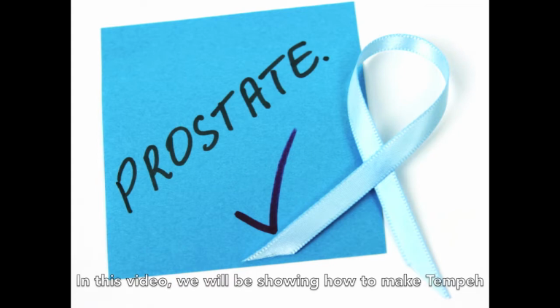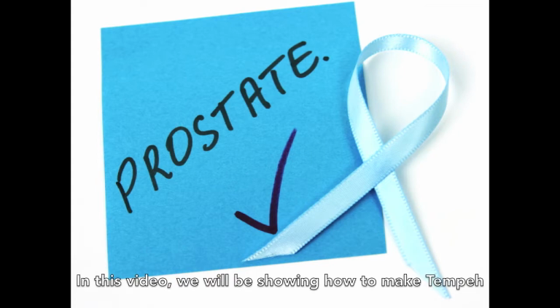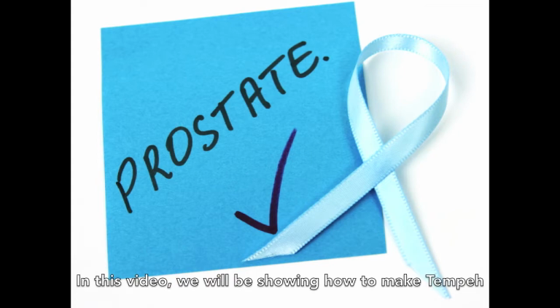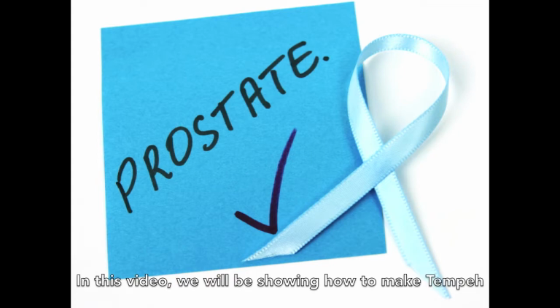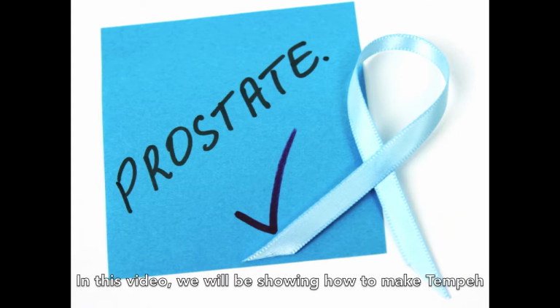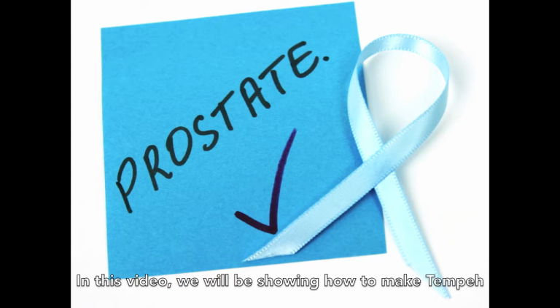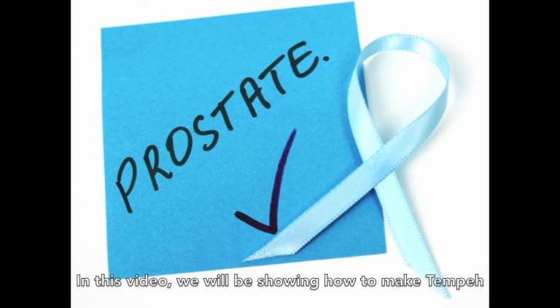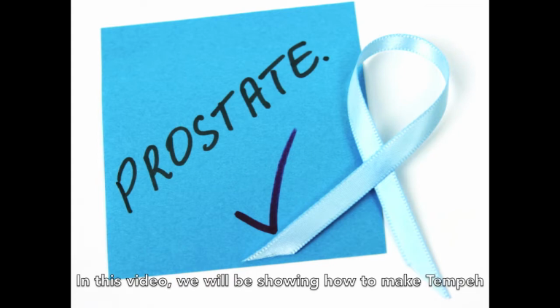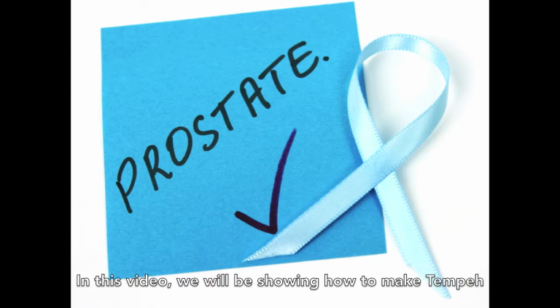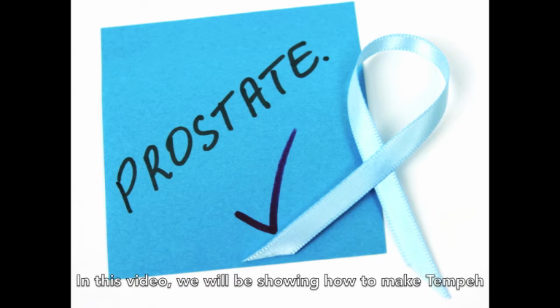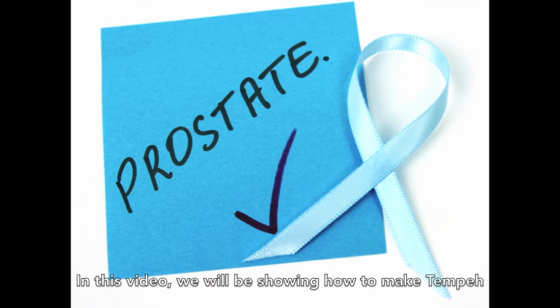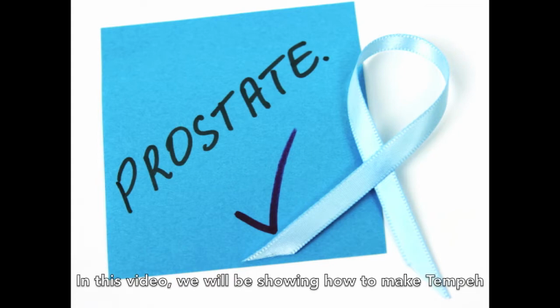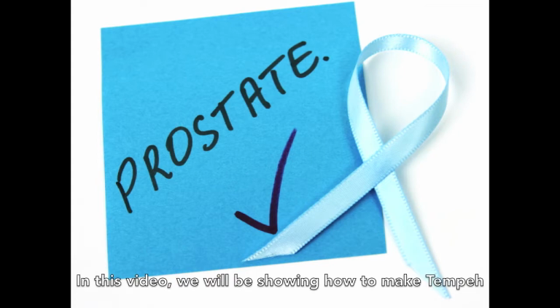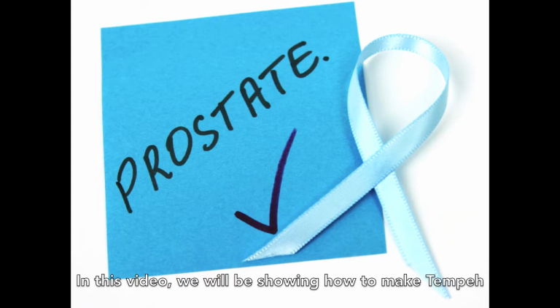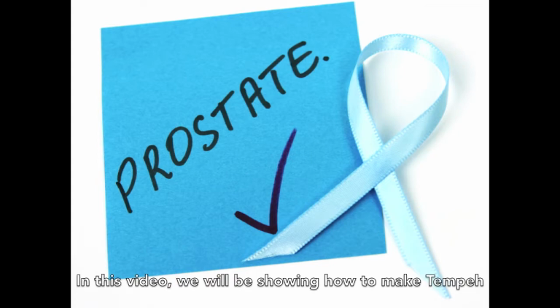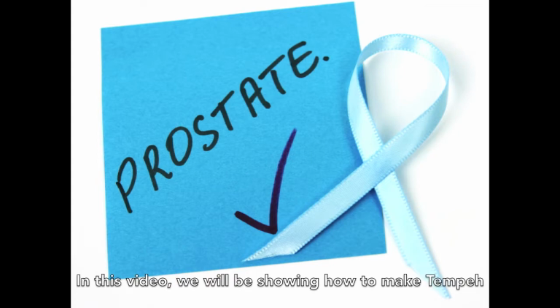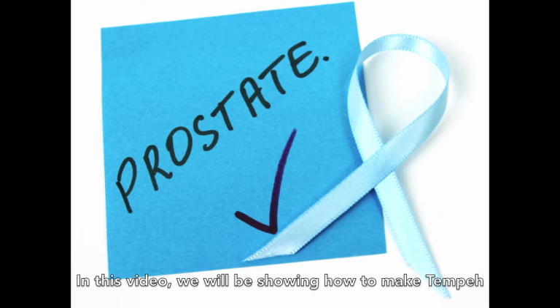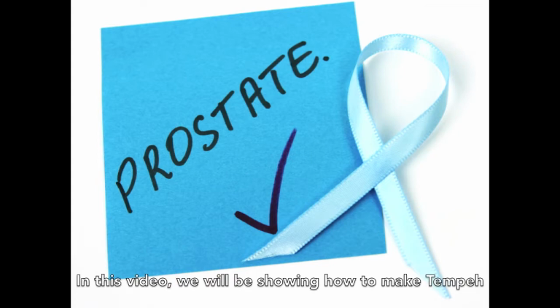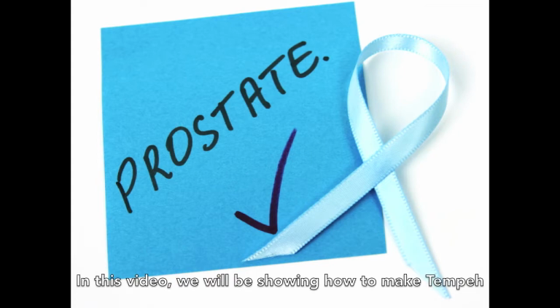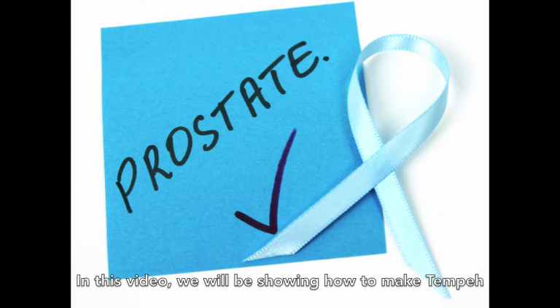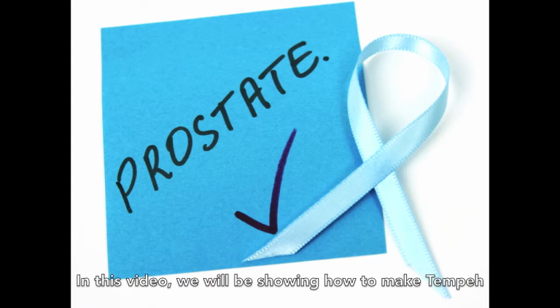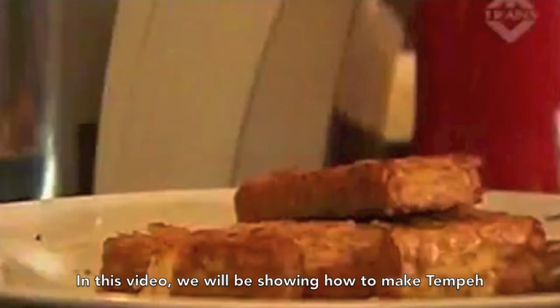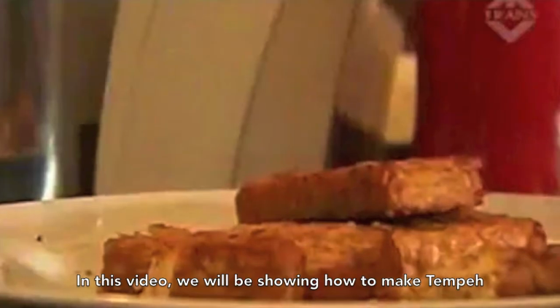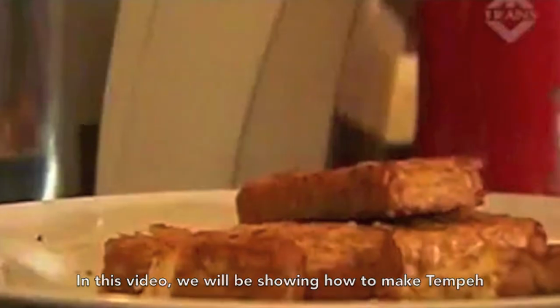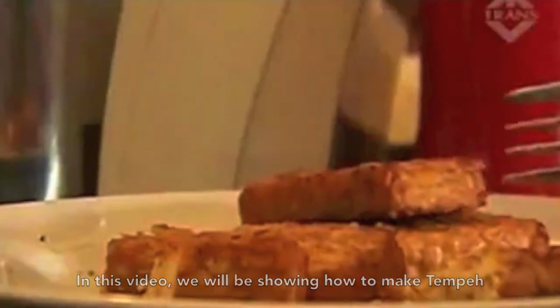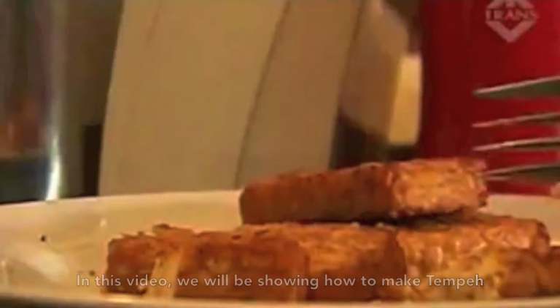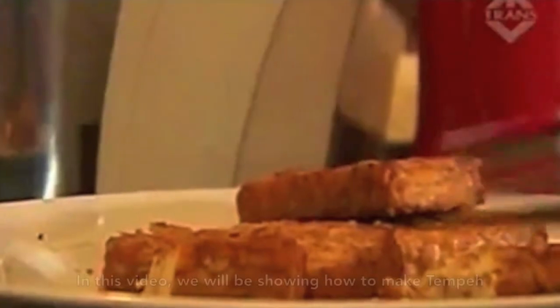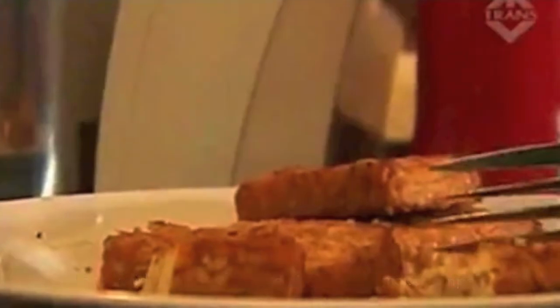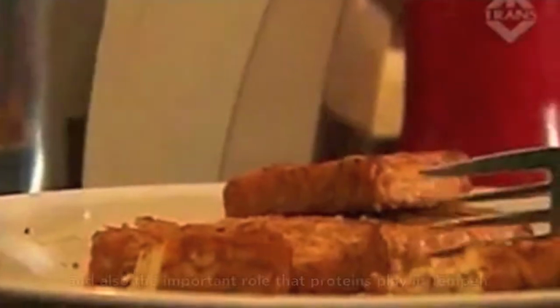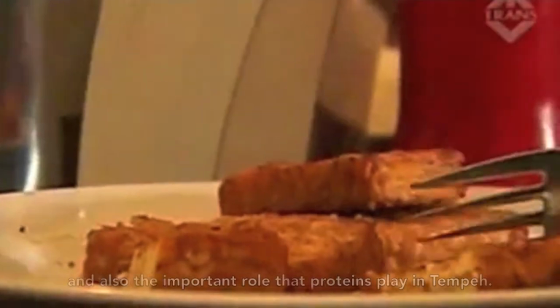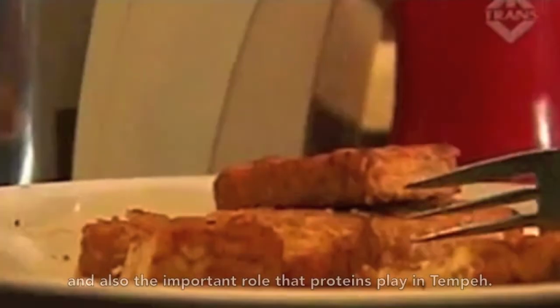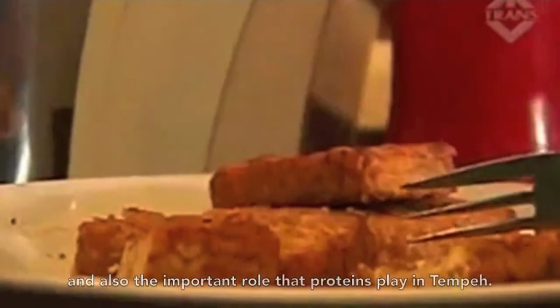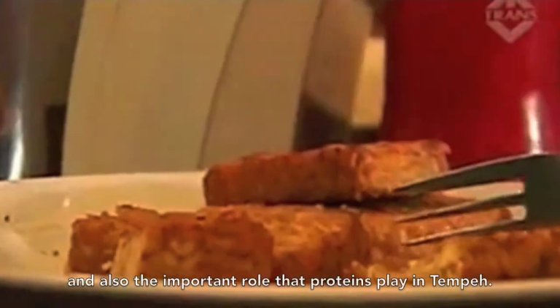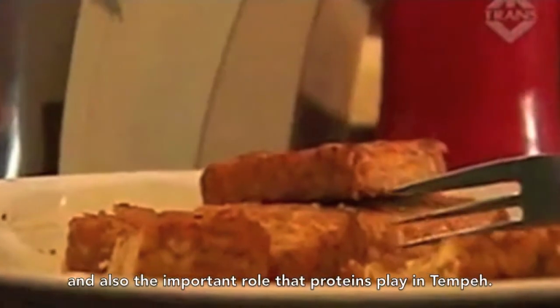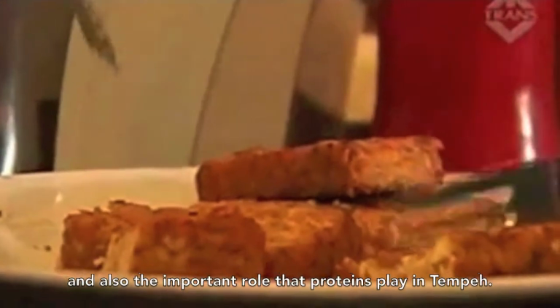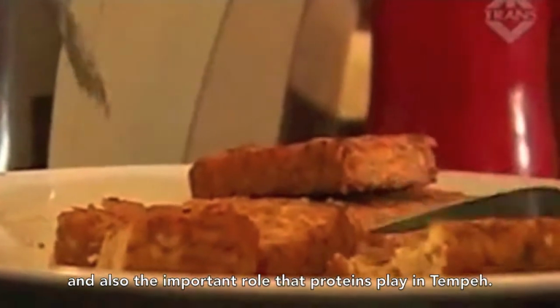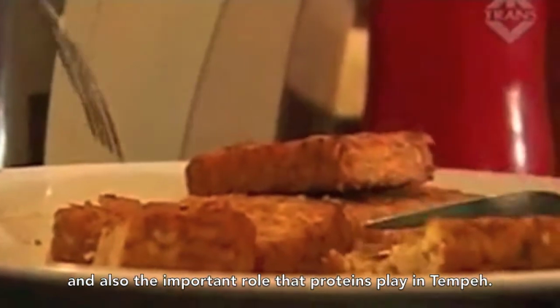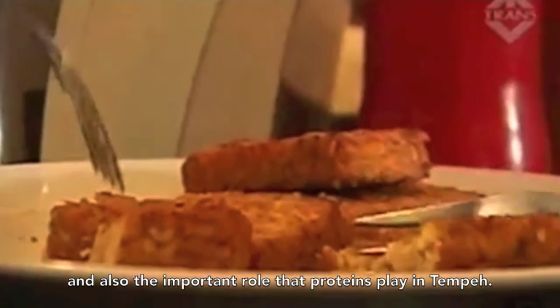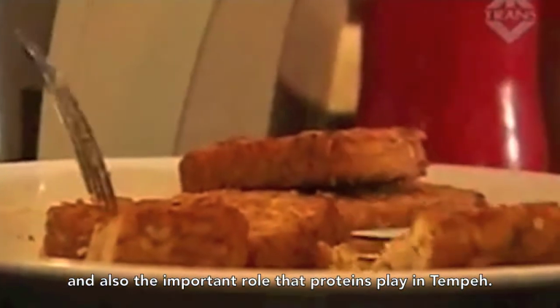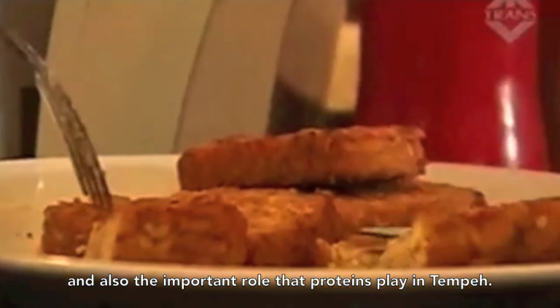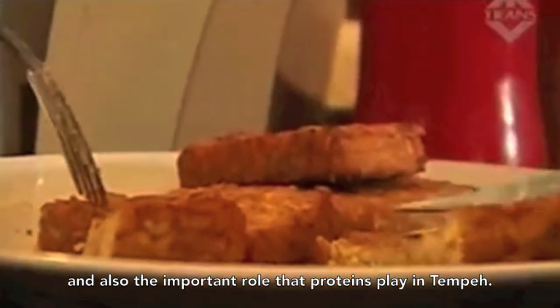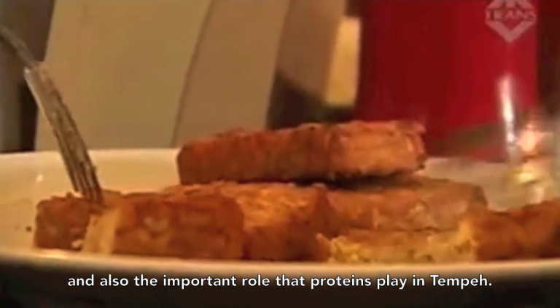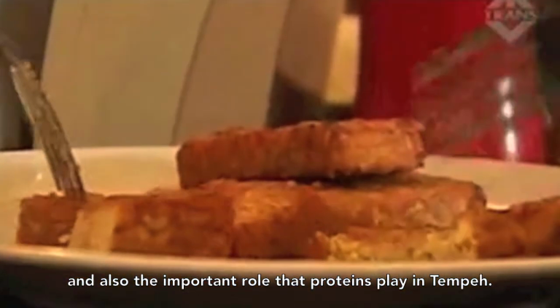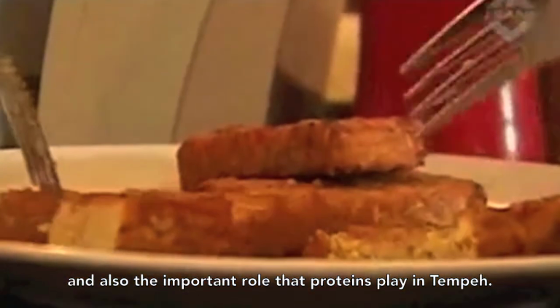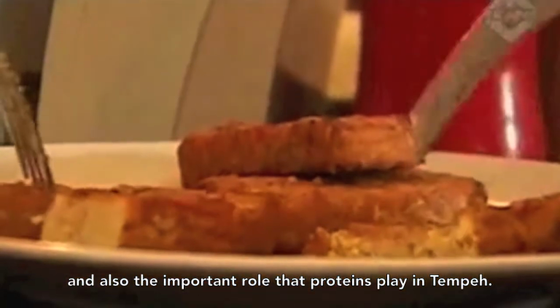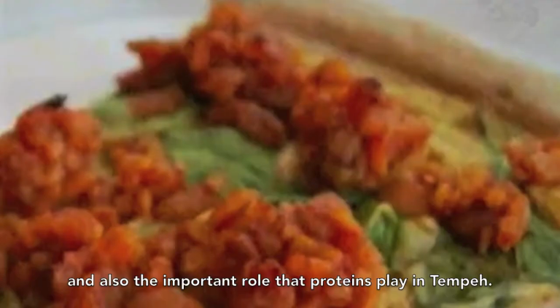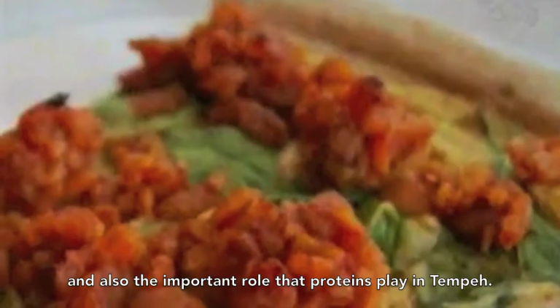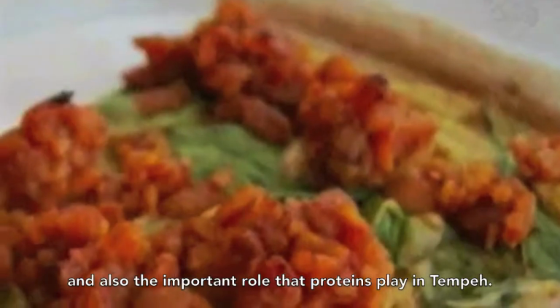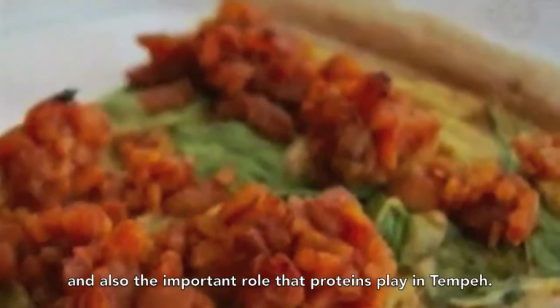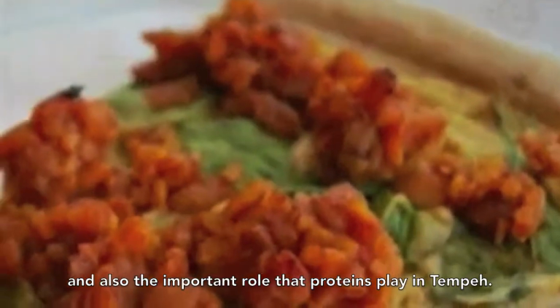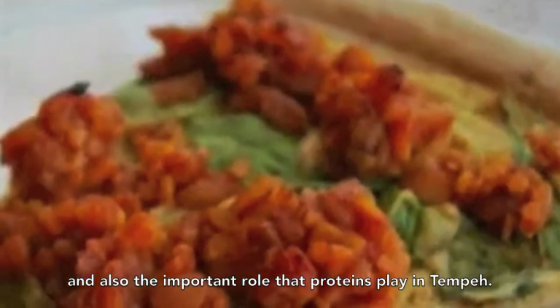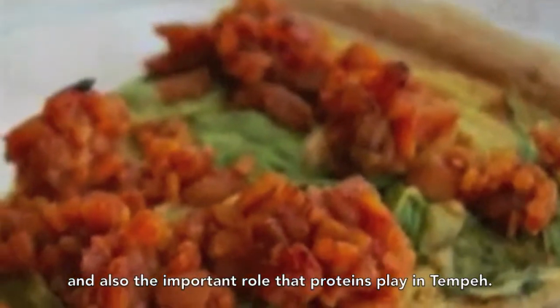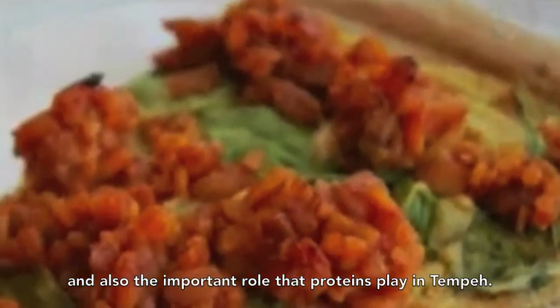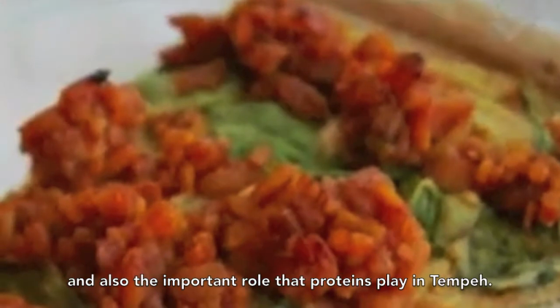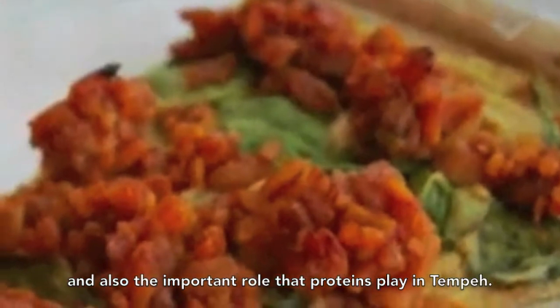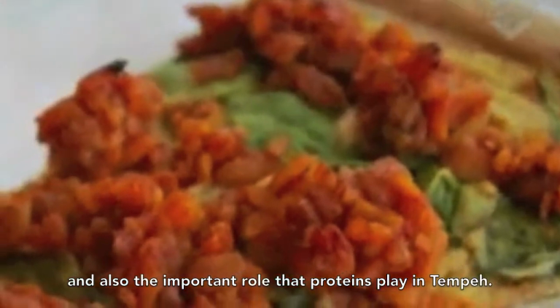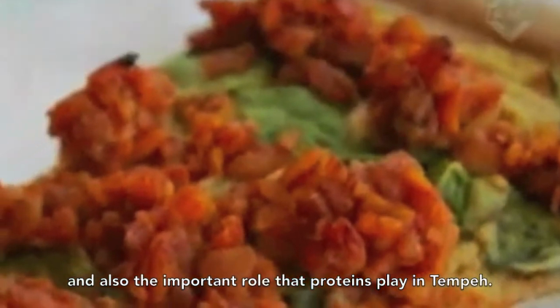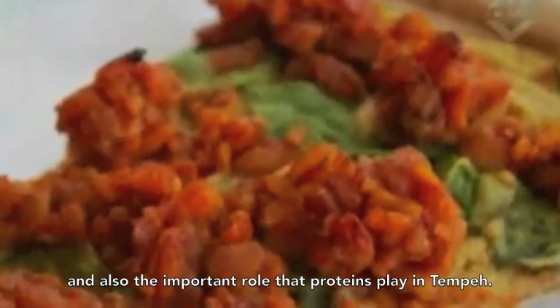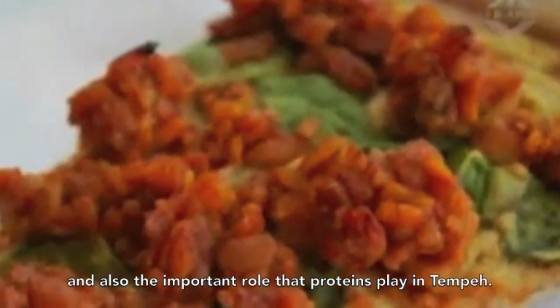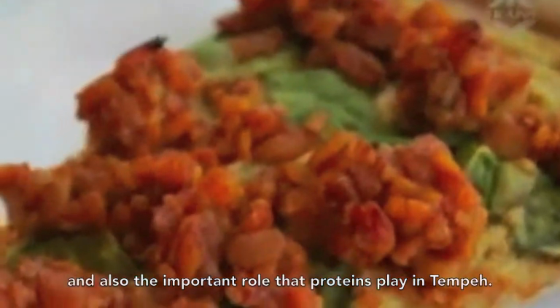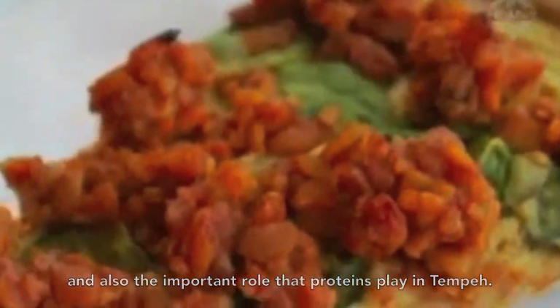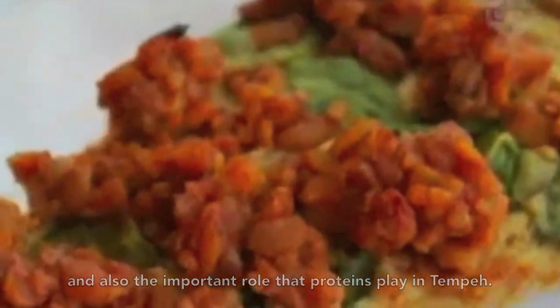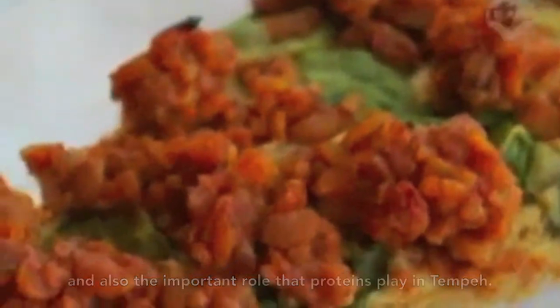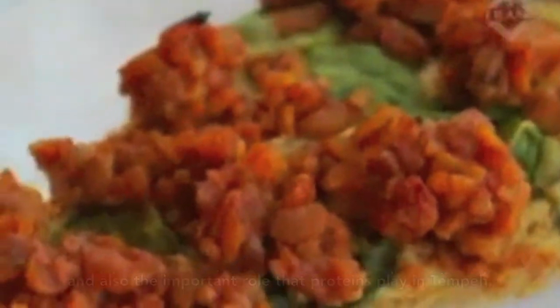In this video, we will be showing how to make tempeh and also the important role that proteins play in tempeh.